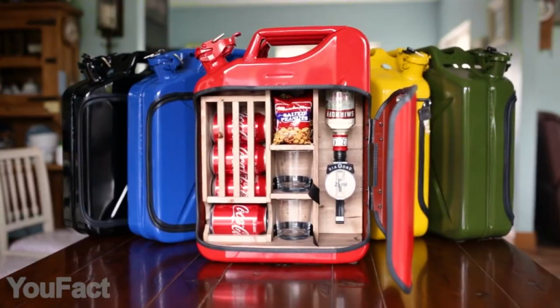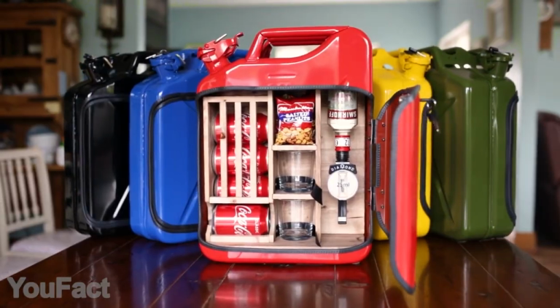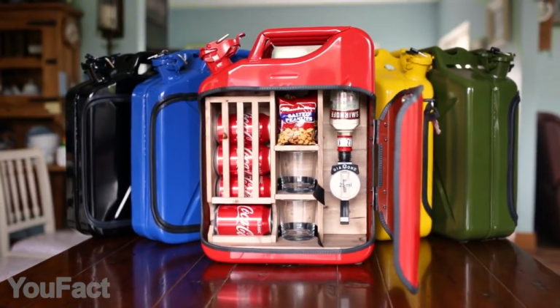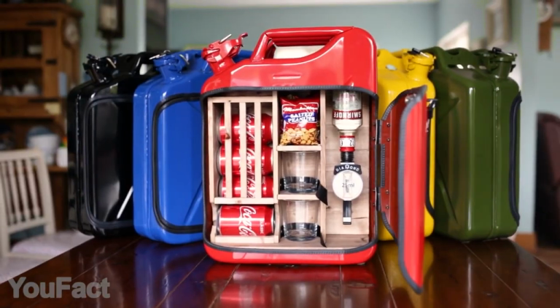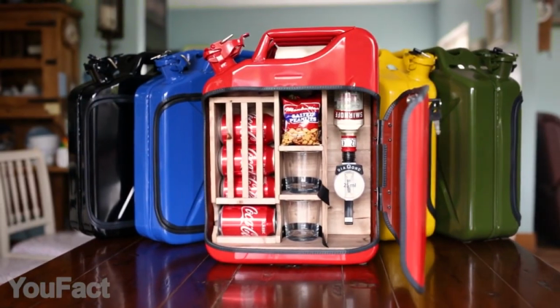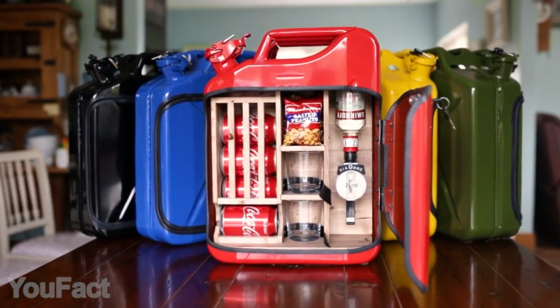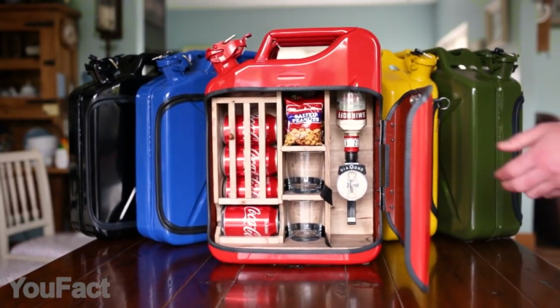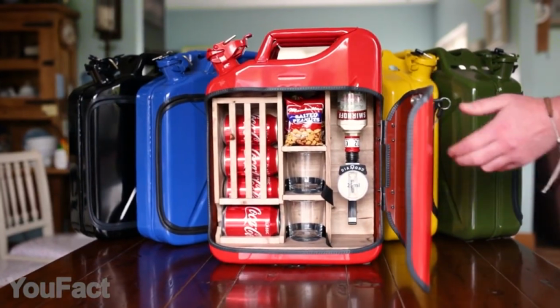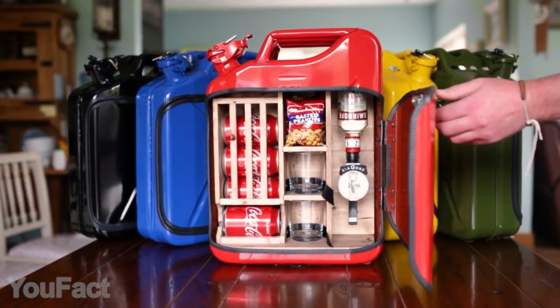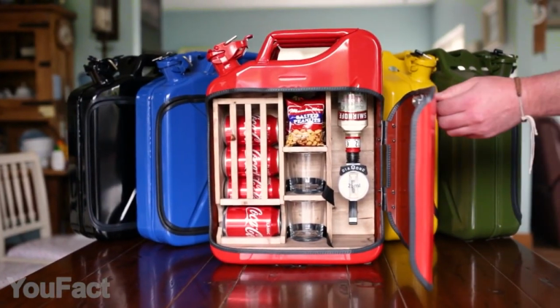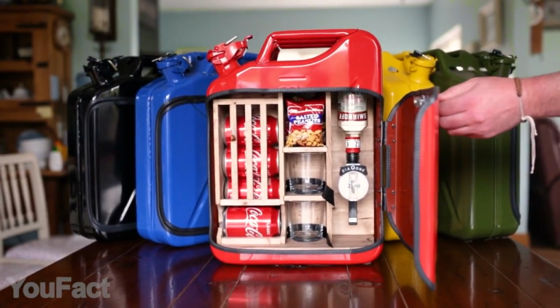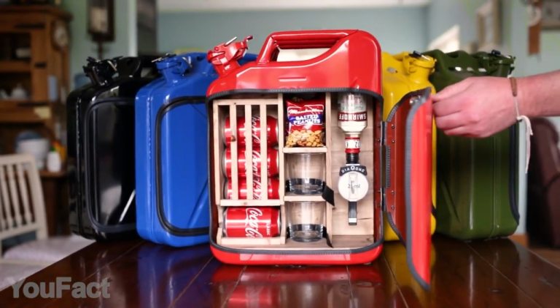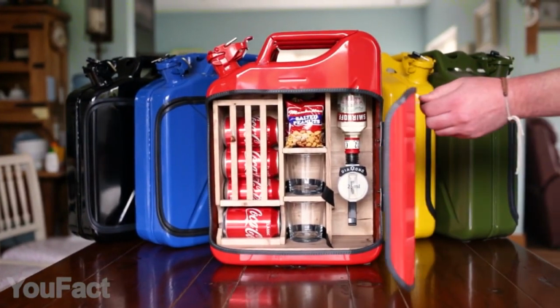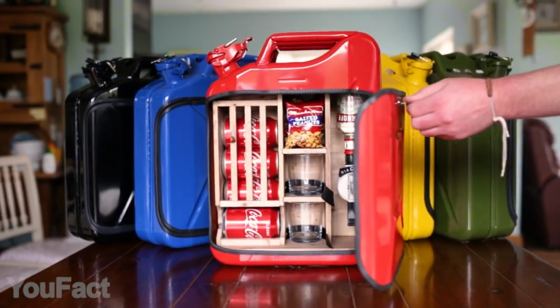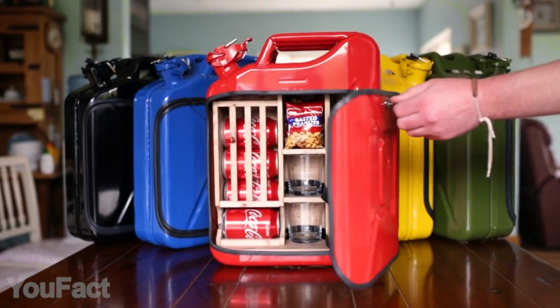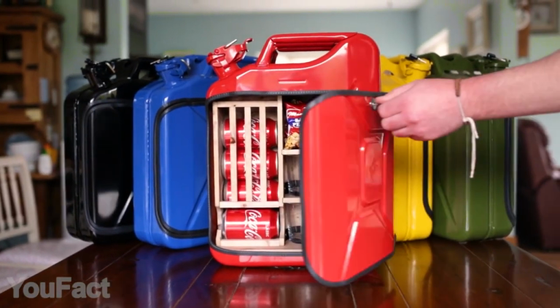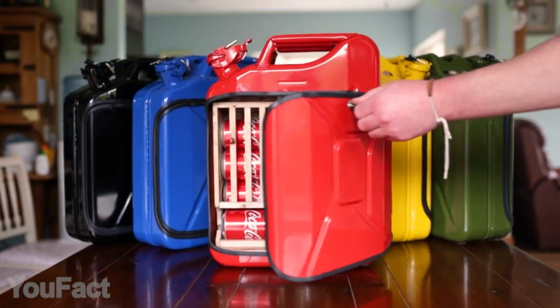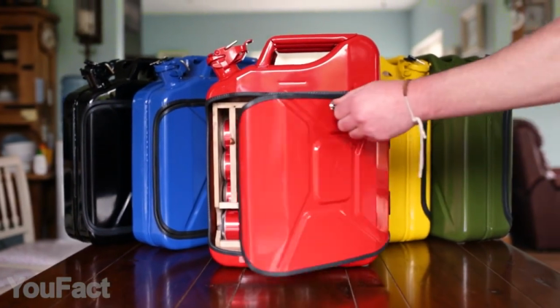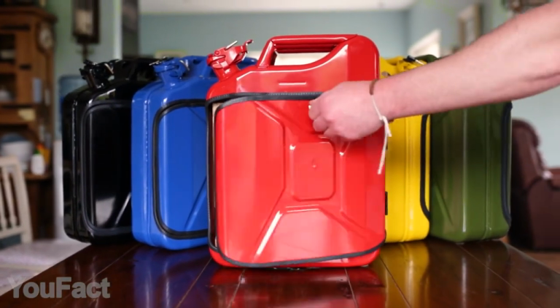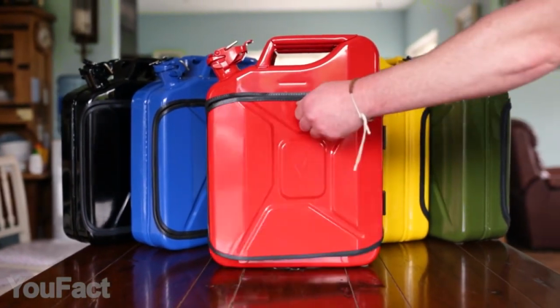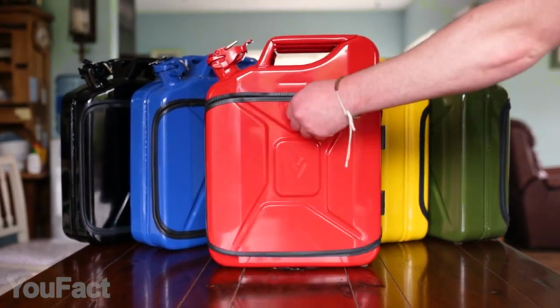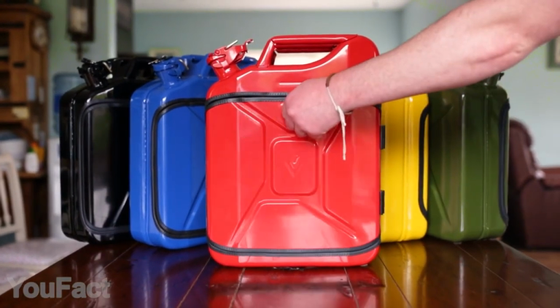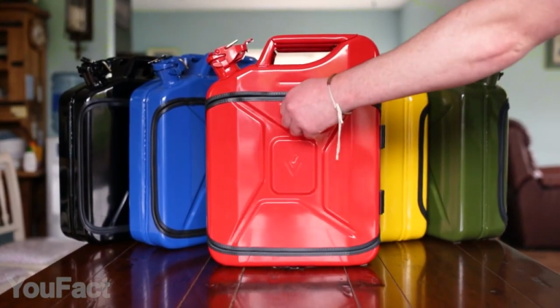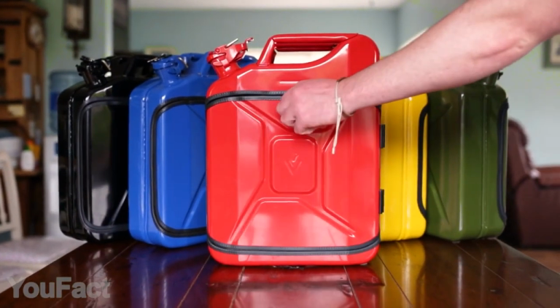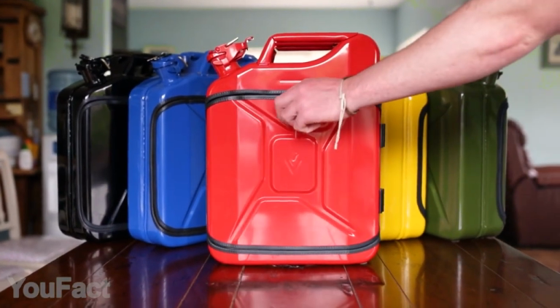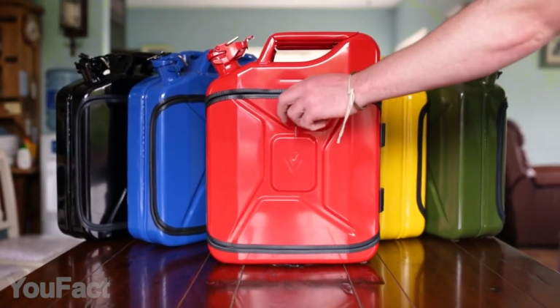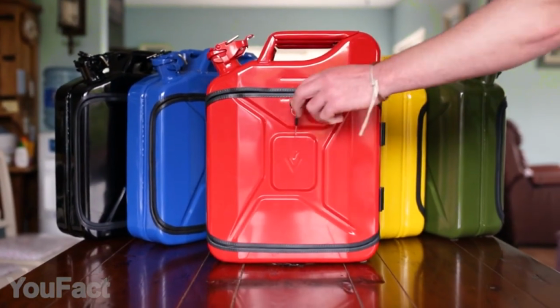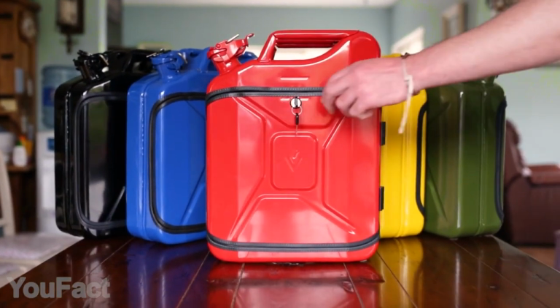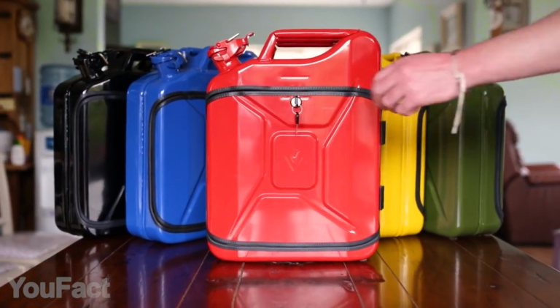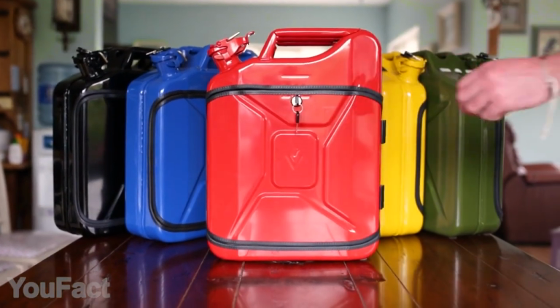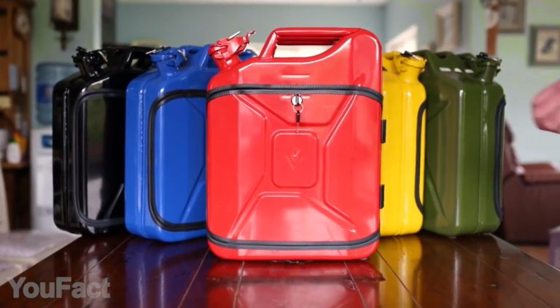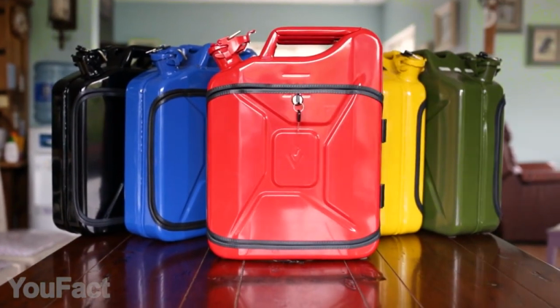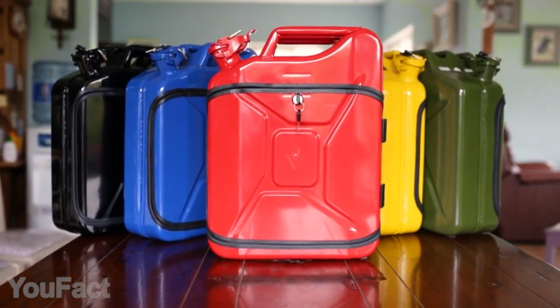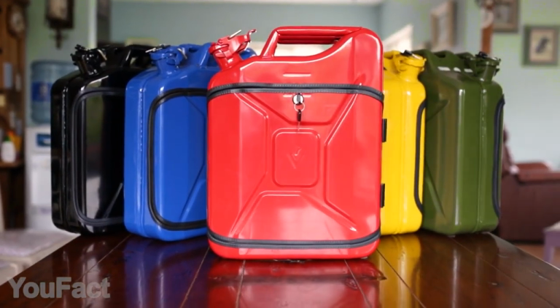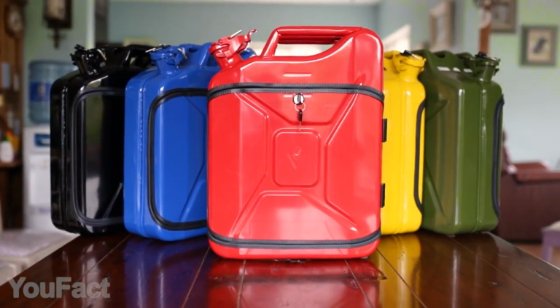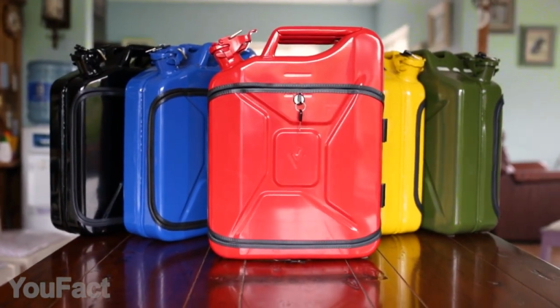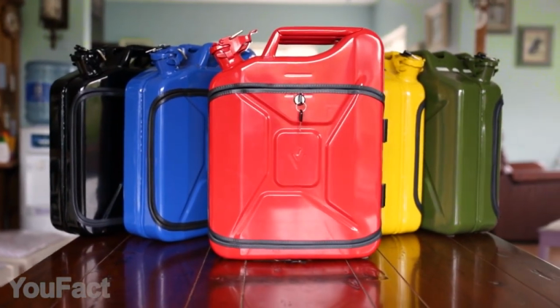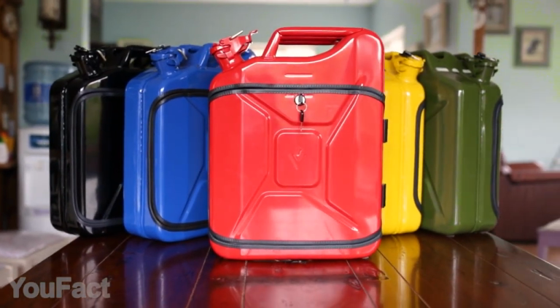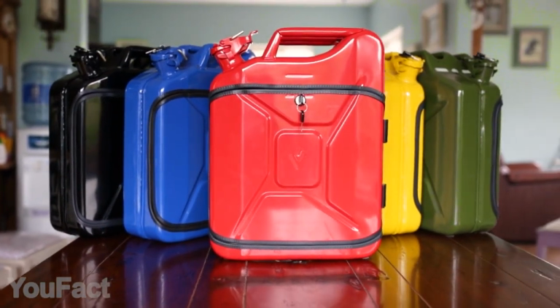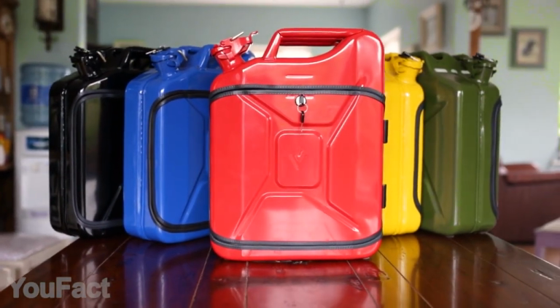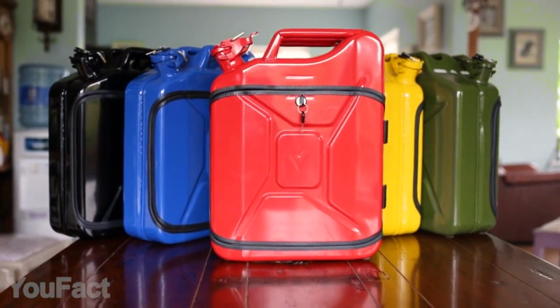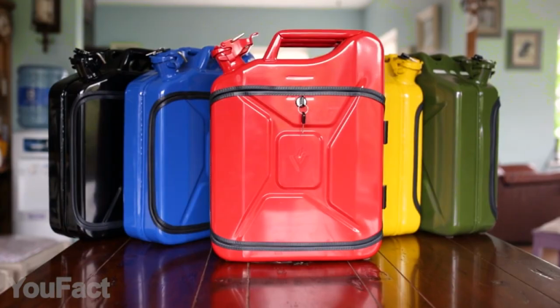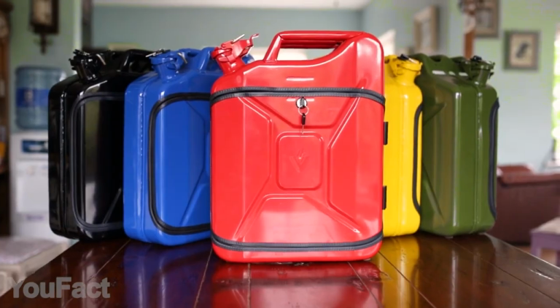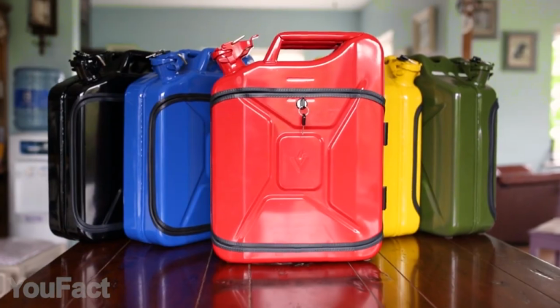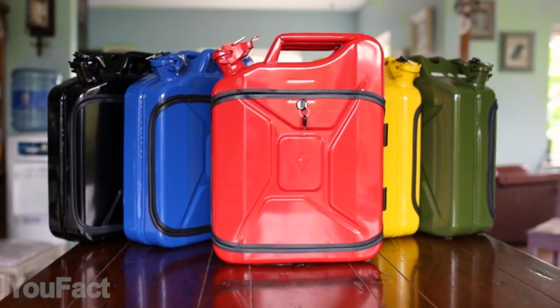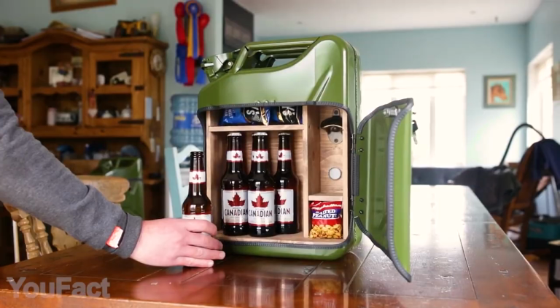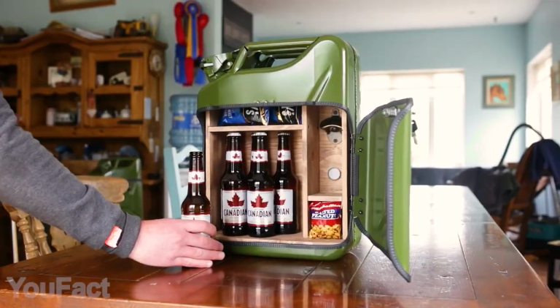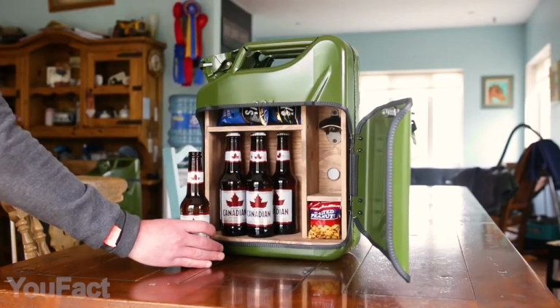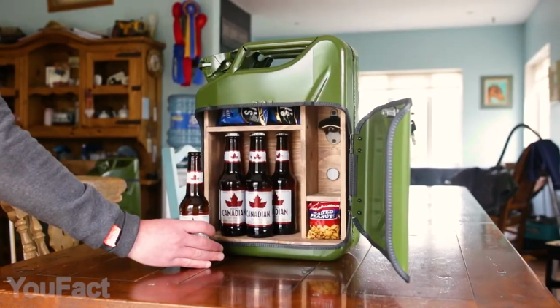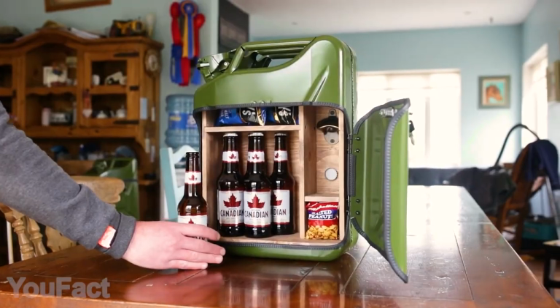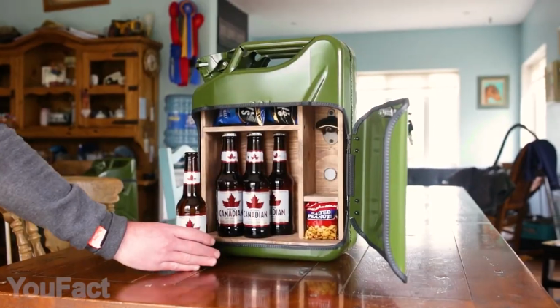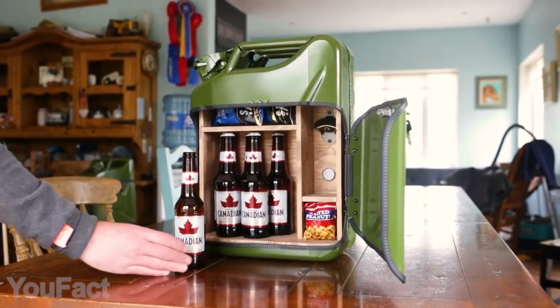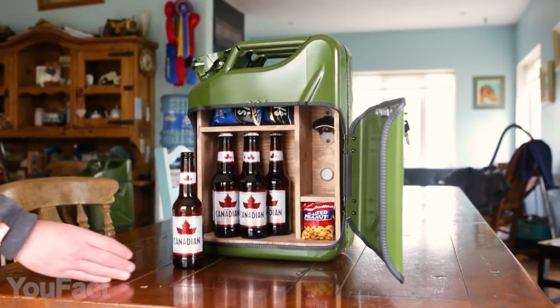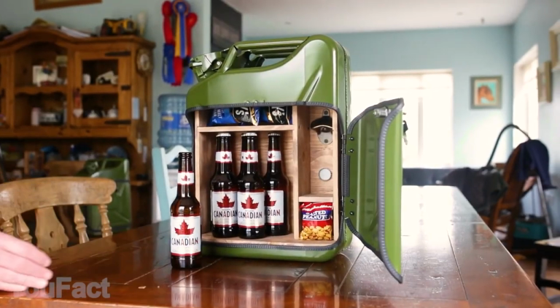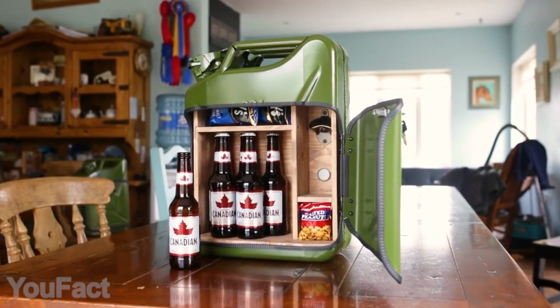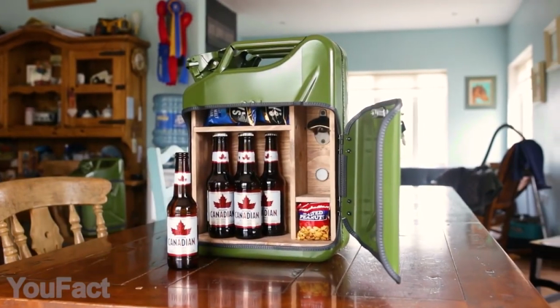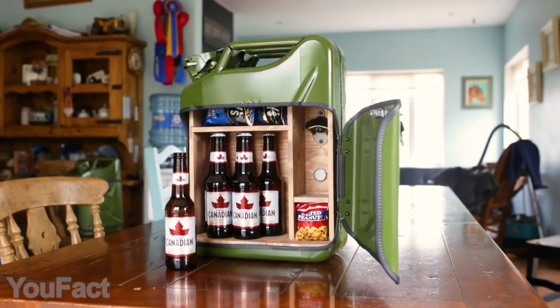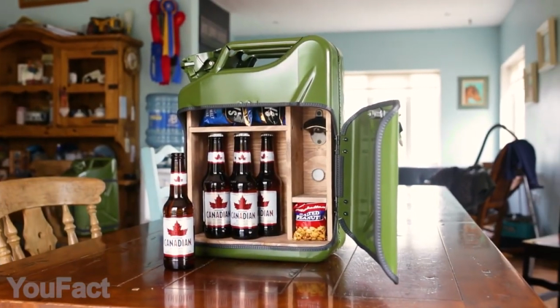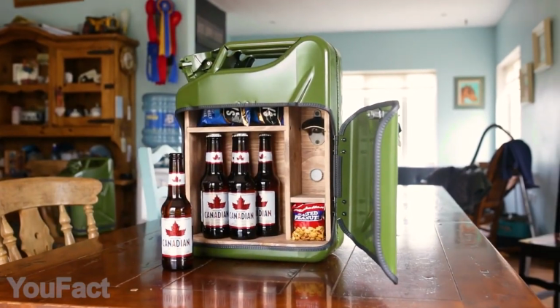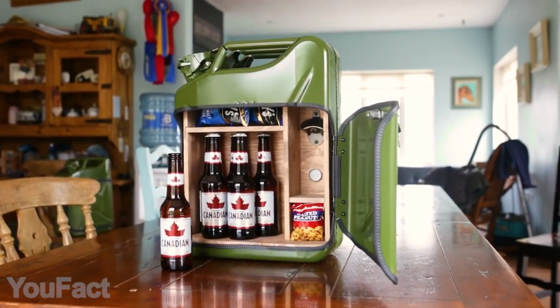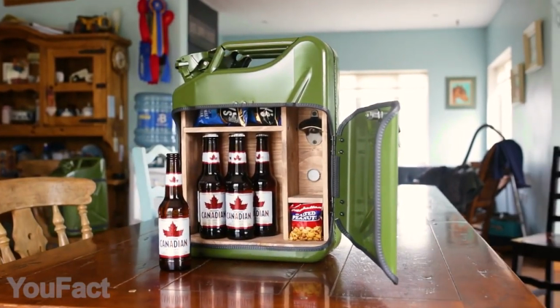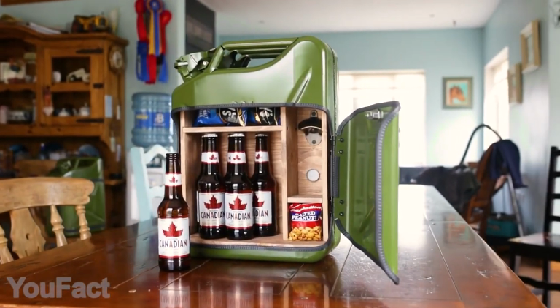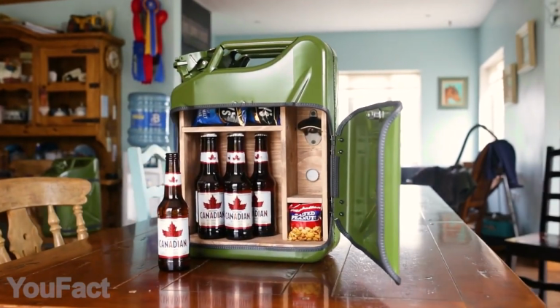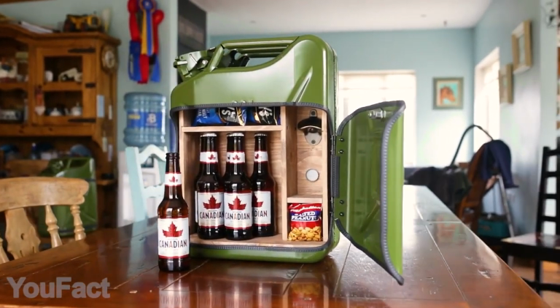Most importantly, the minibar is equipped with a key lock, keeping your drinks safe from intruders. Every man needs such a thing in his cave.